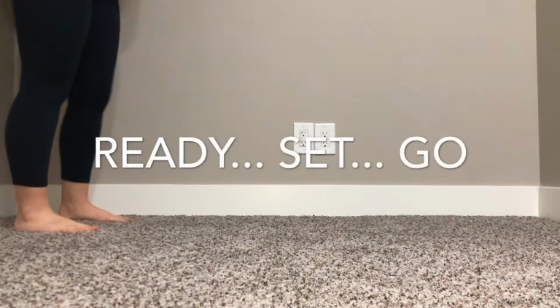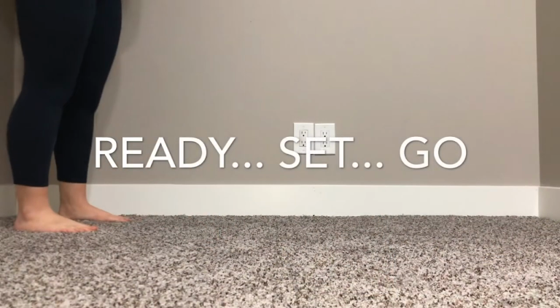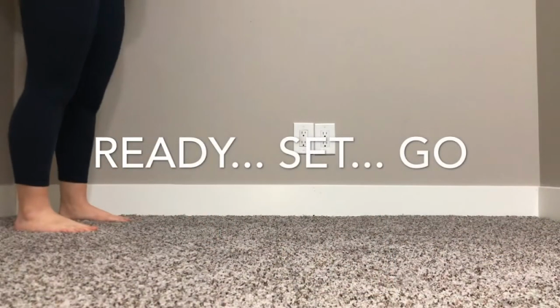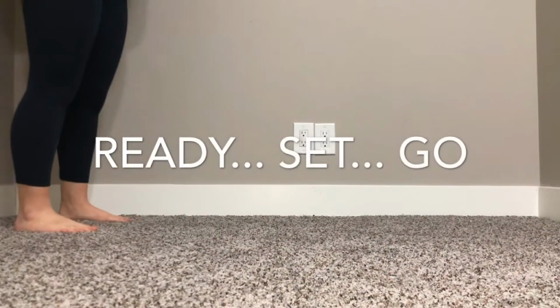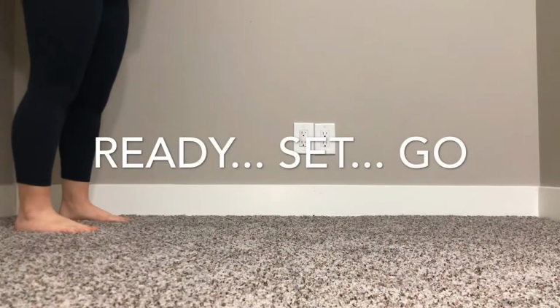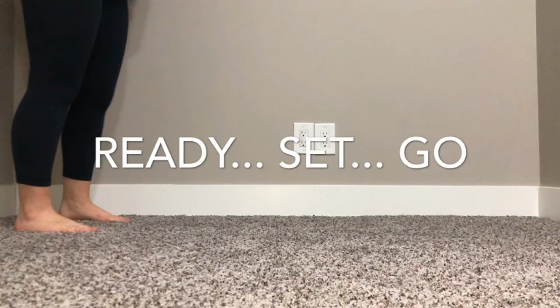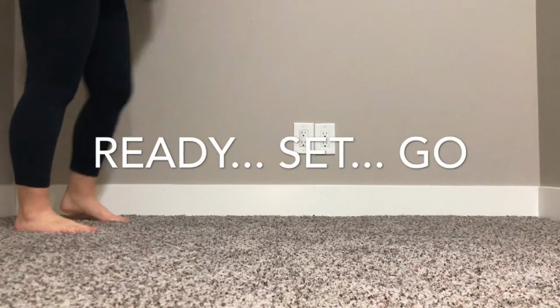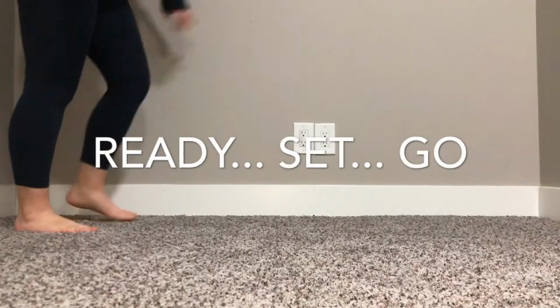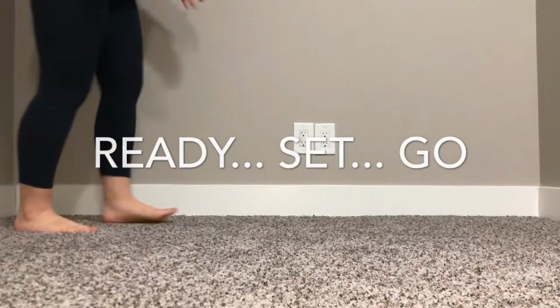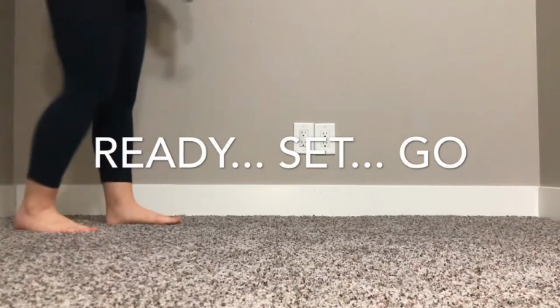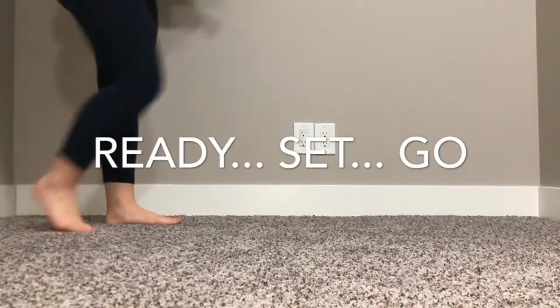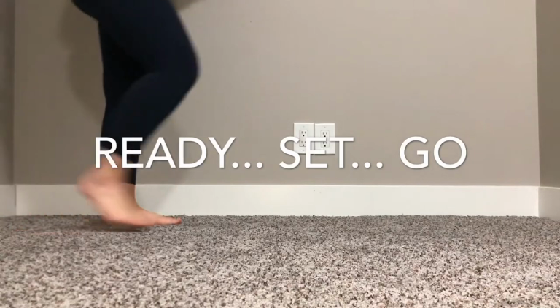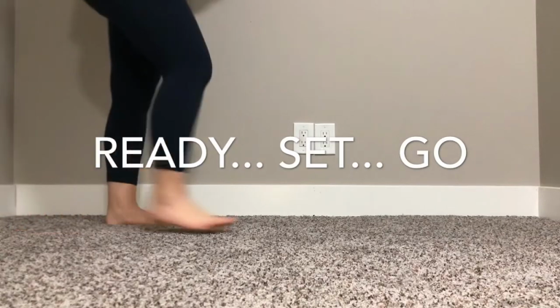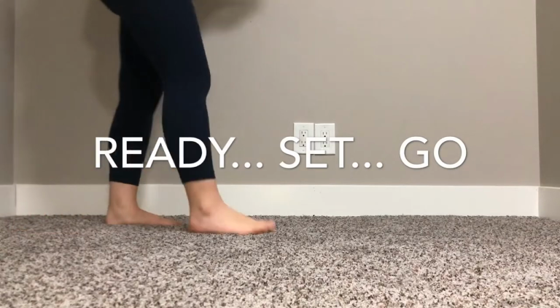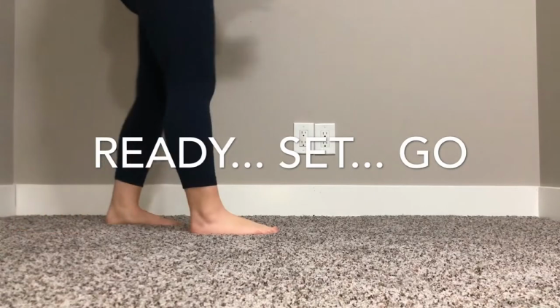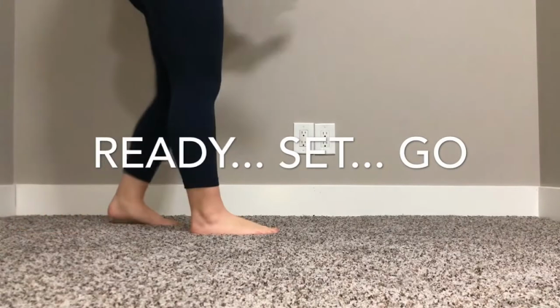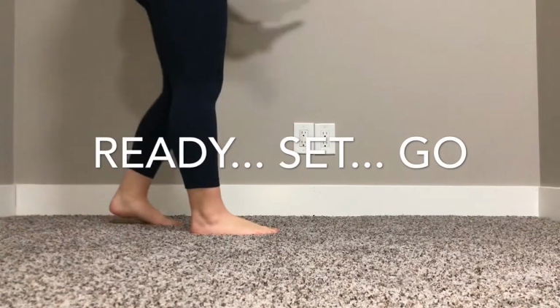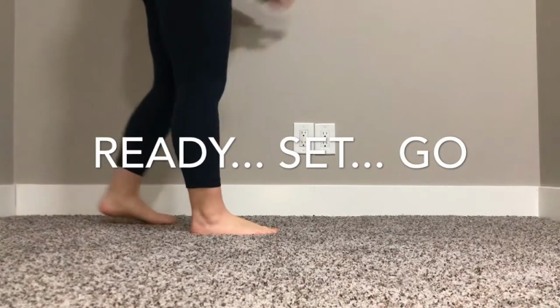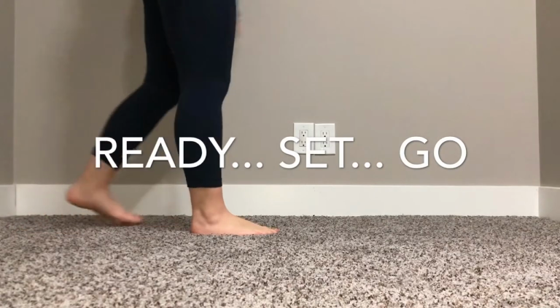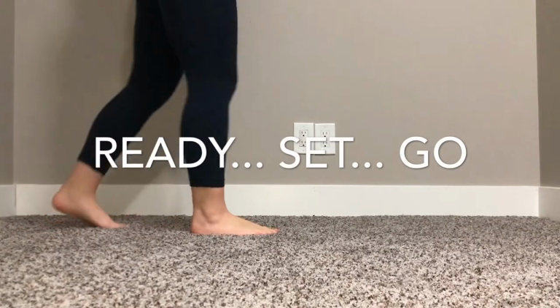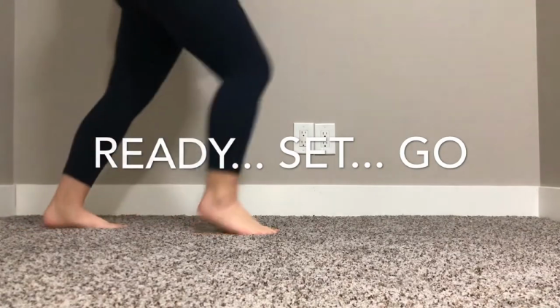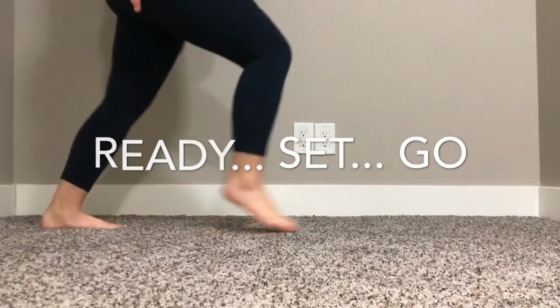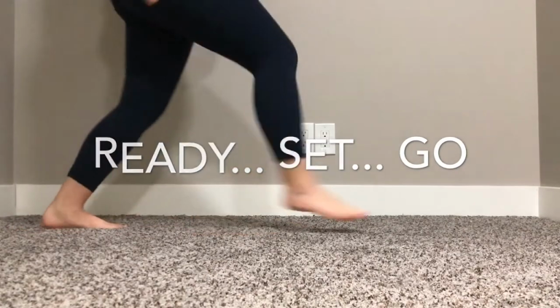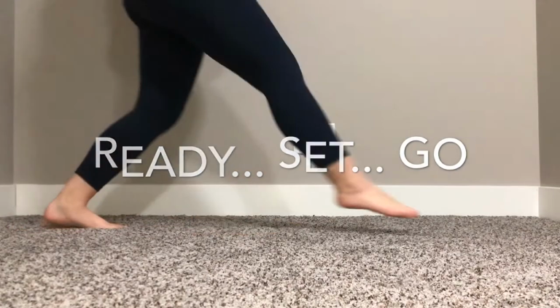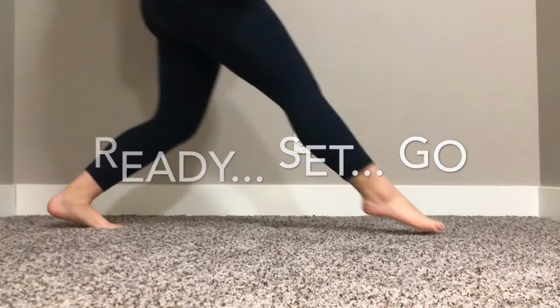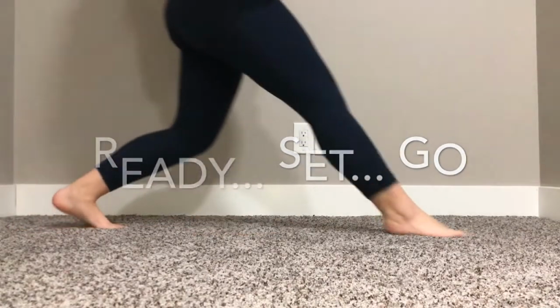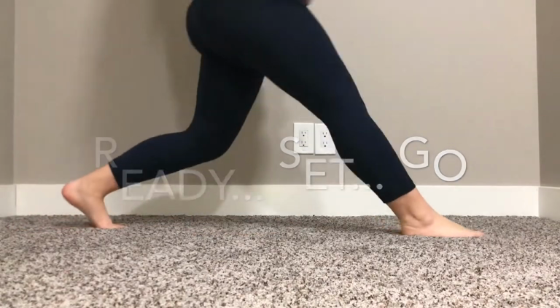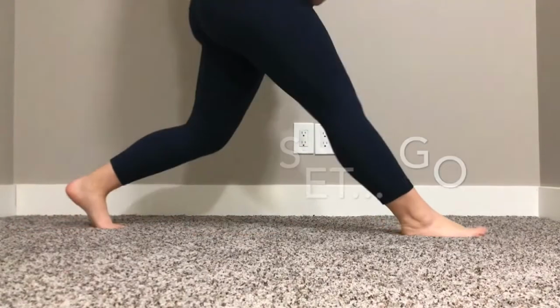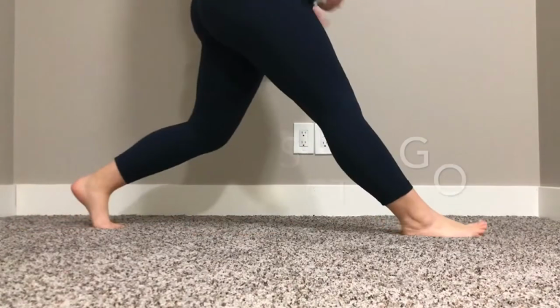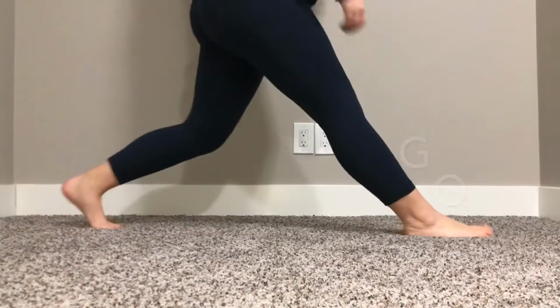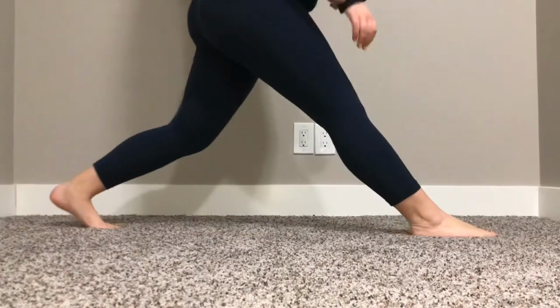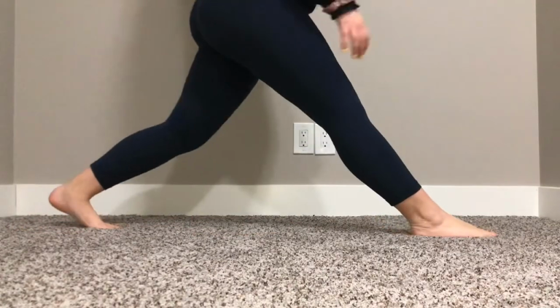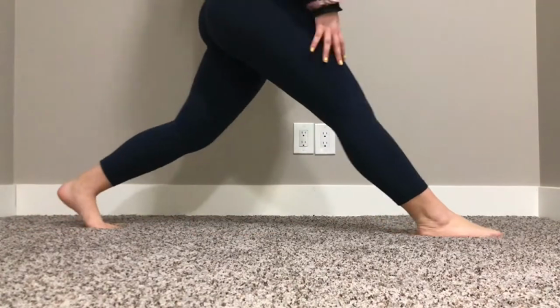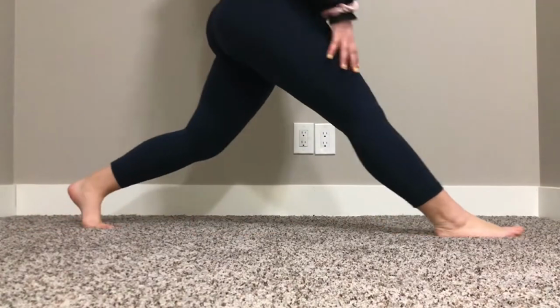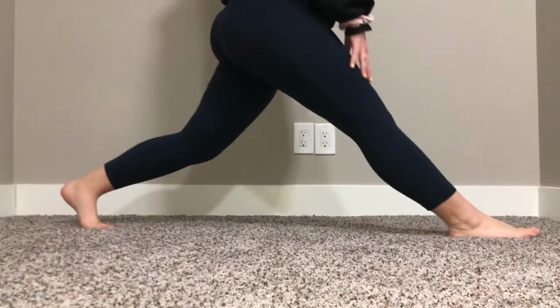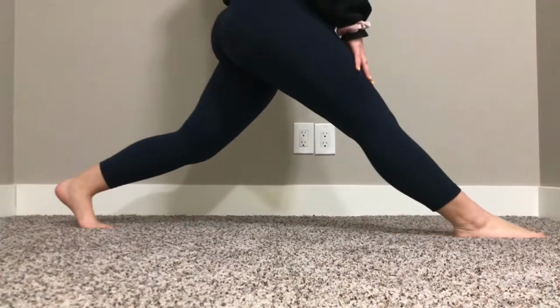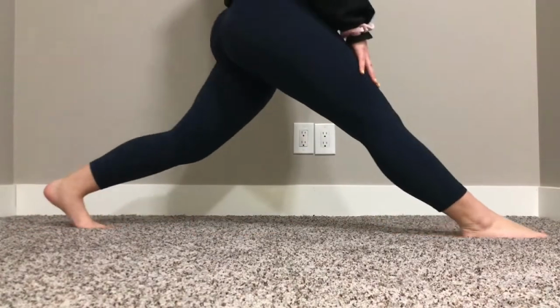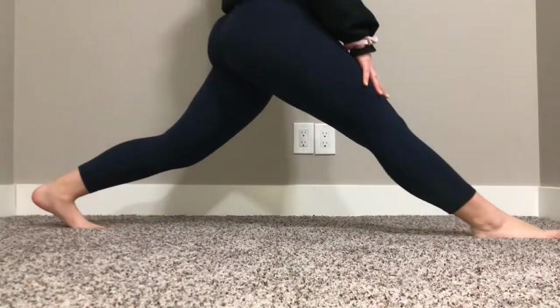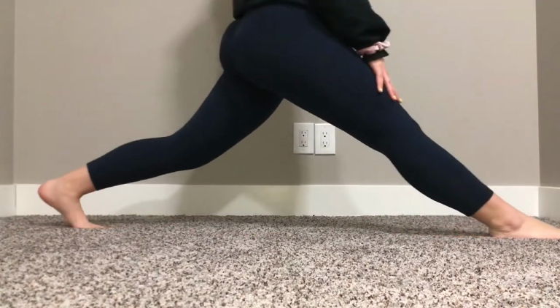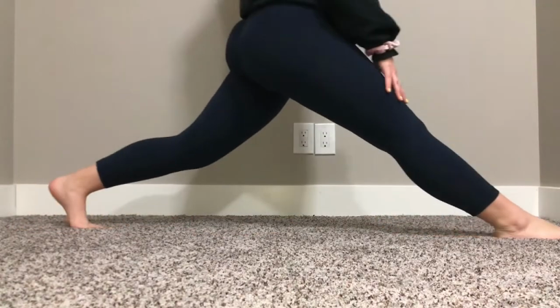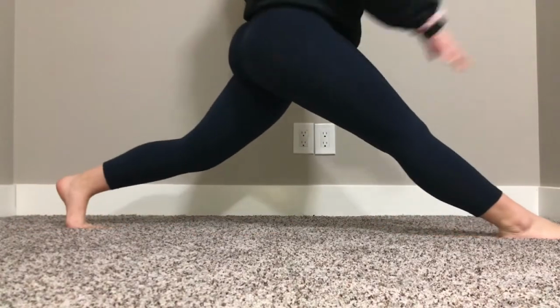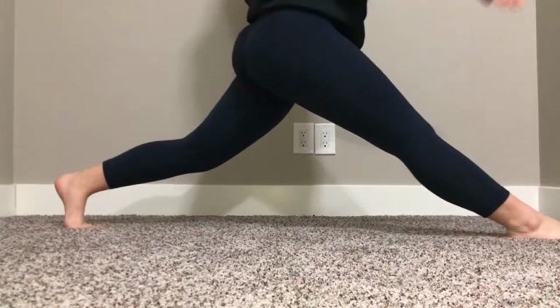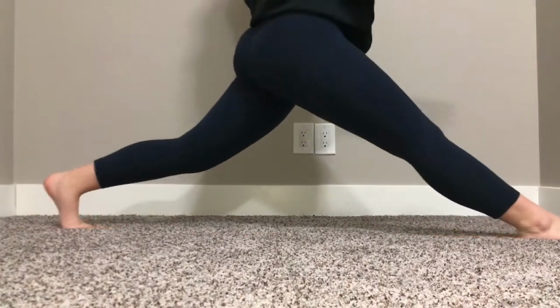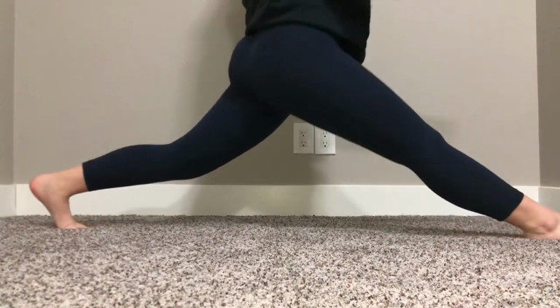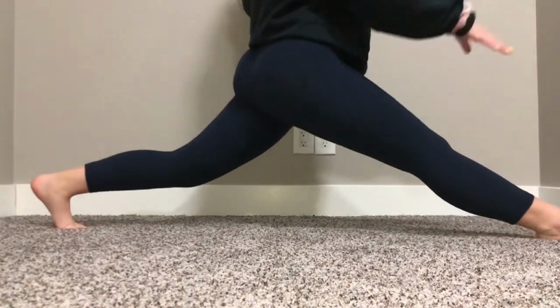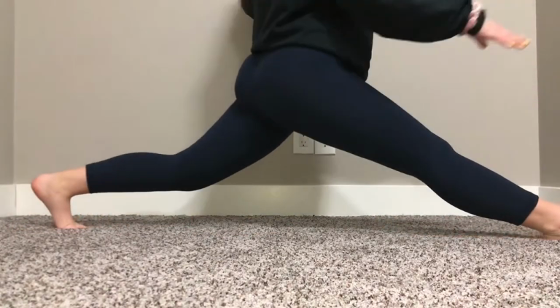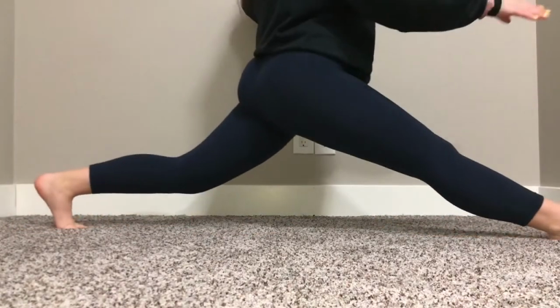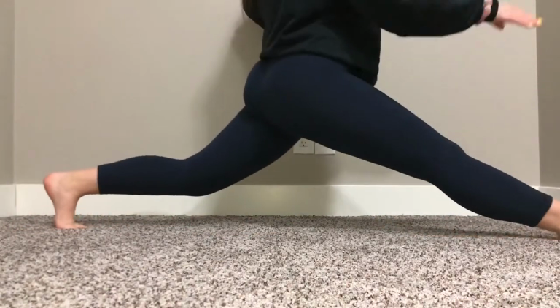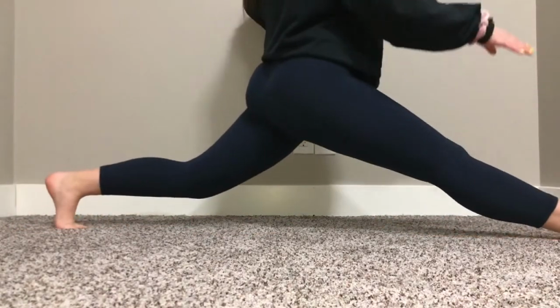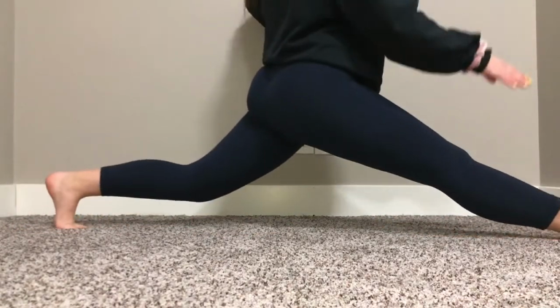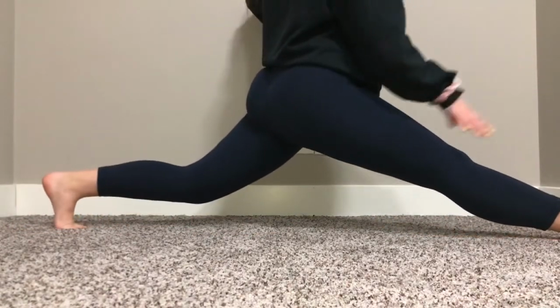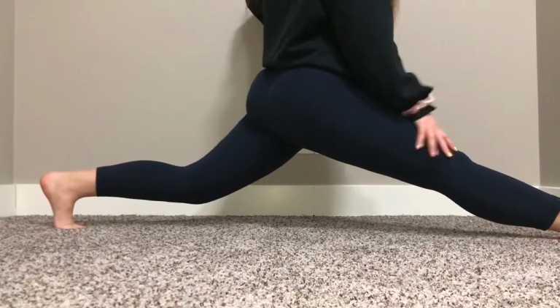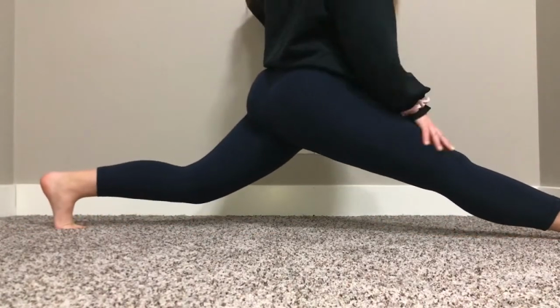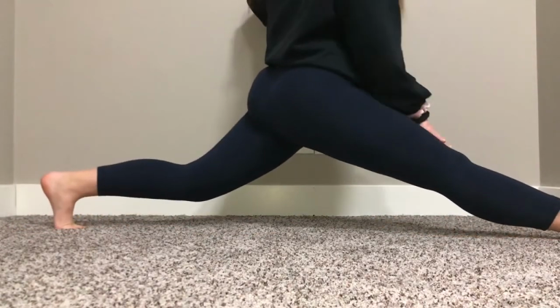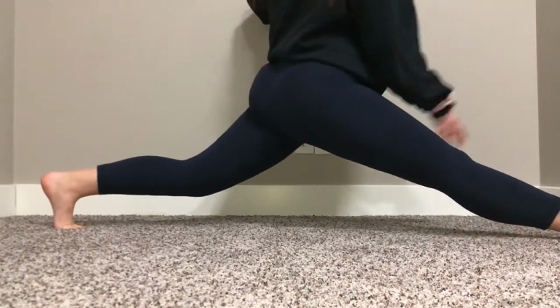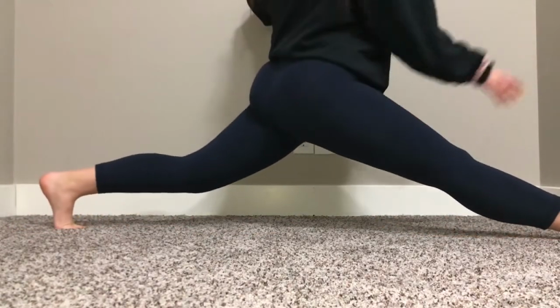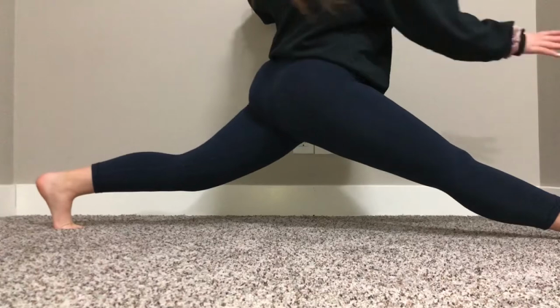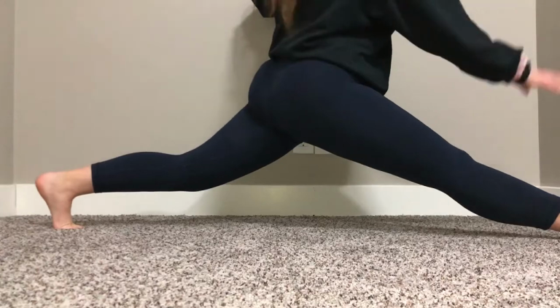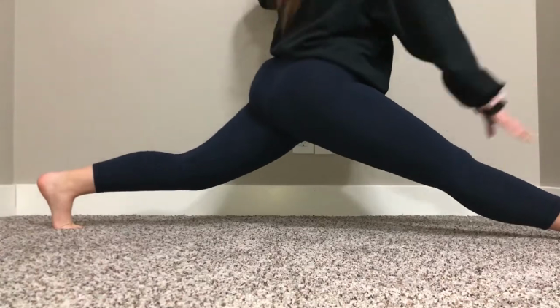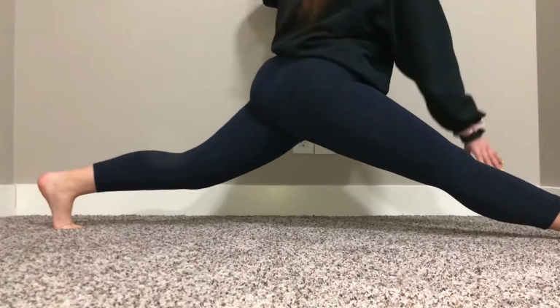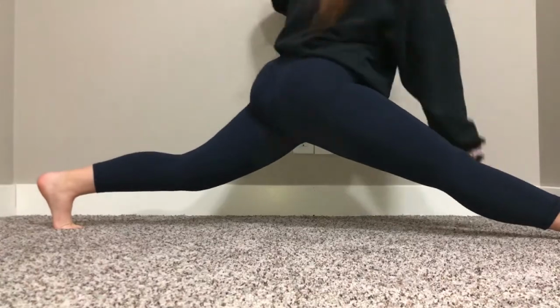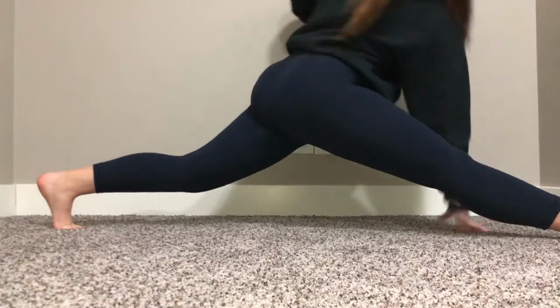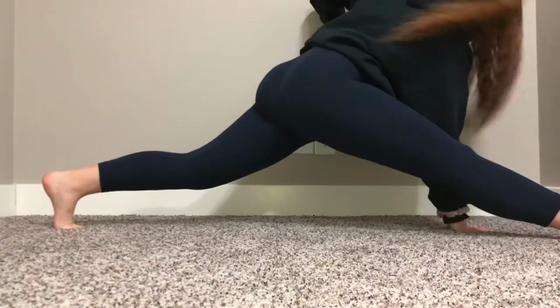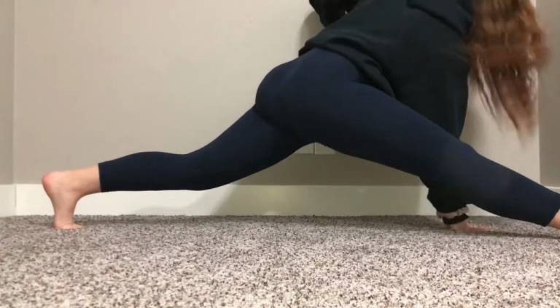So this is splits without stretching. Okay. No, I can't.